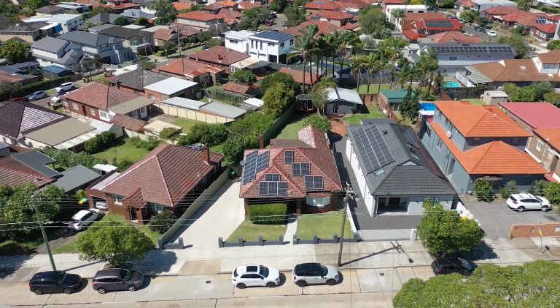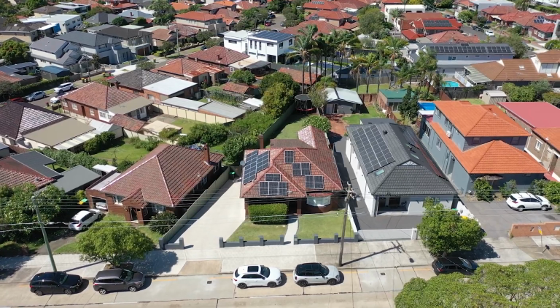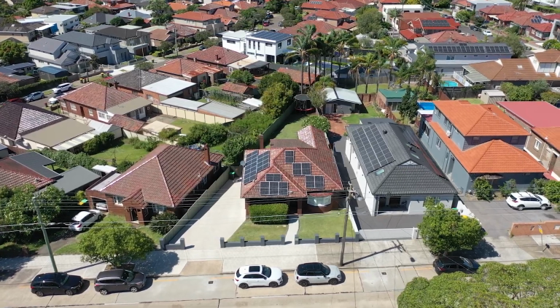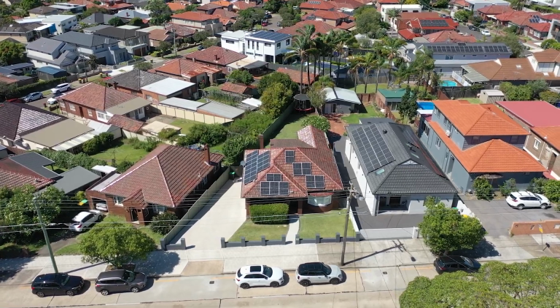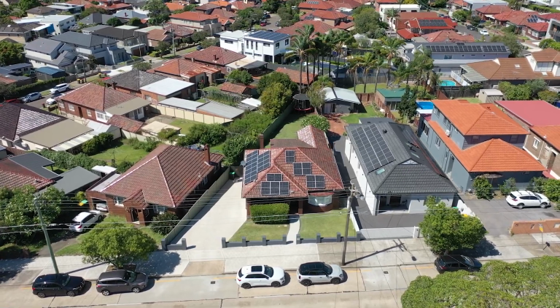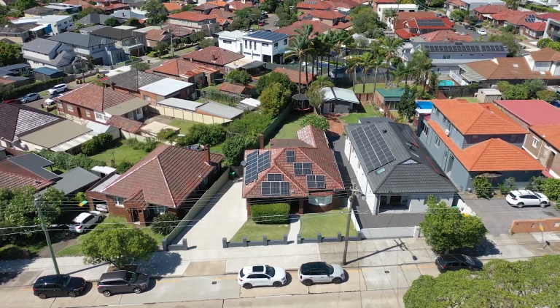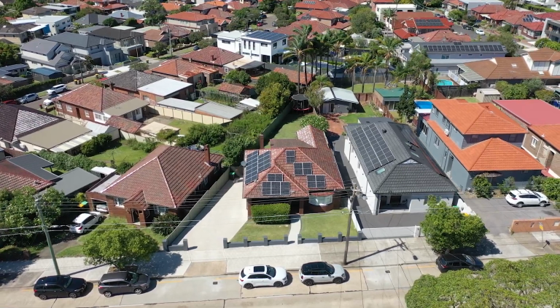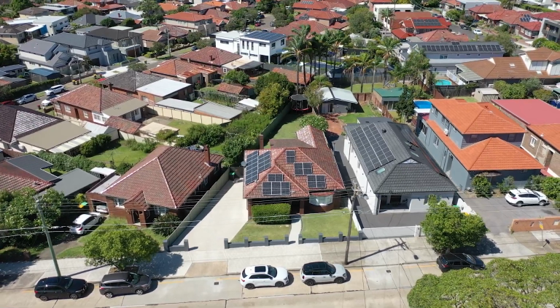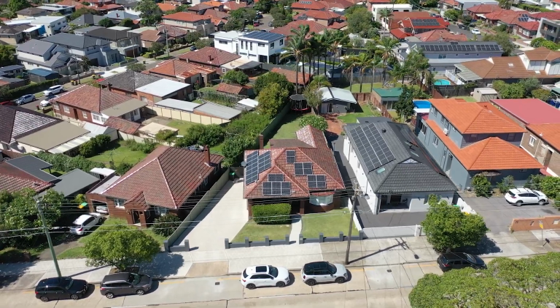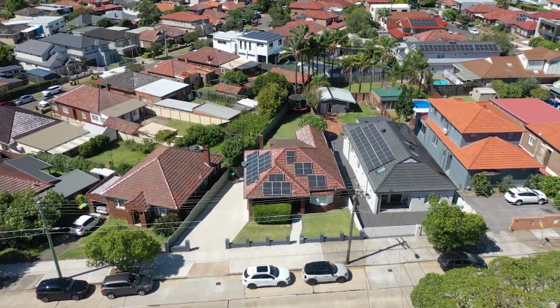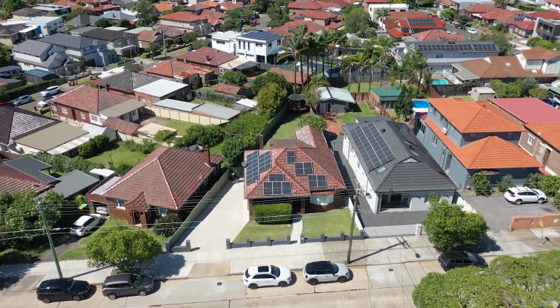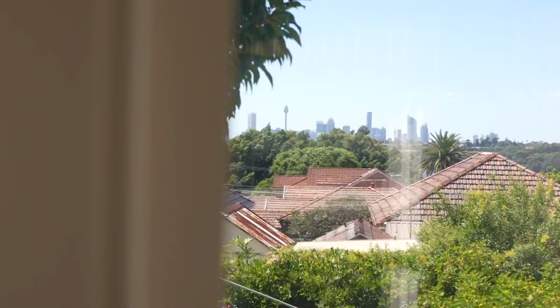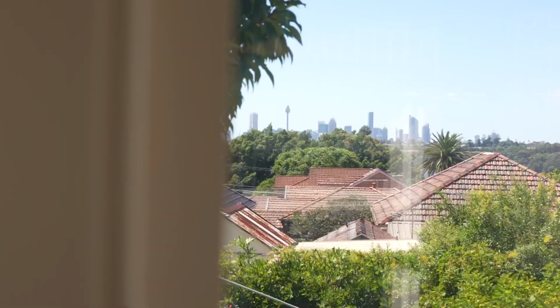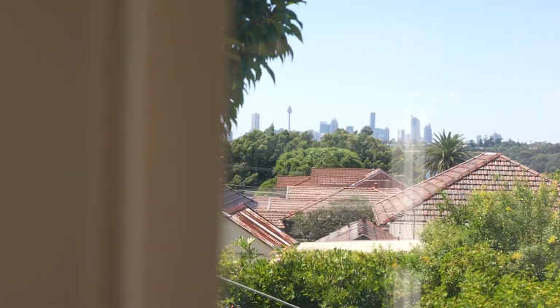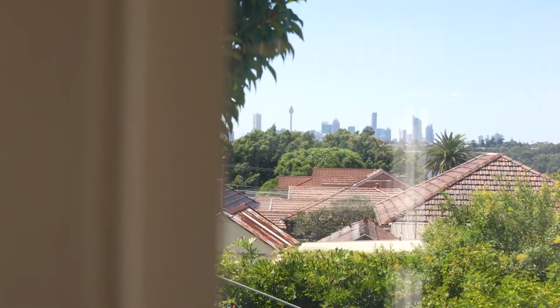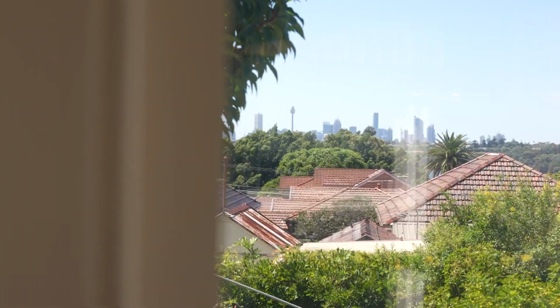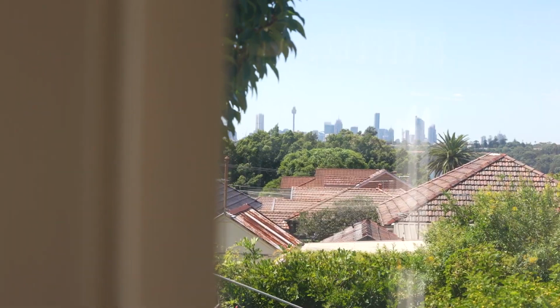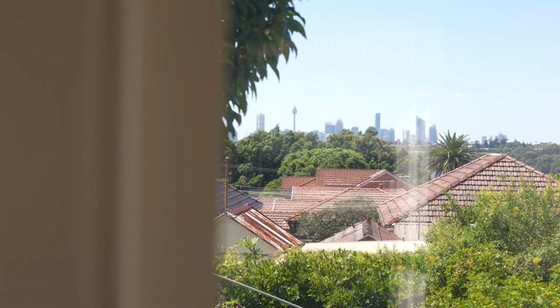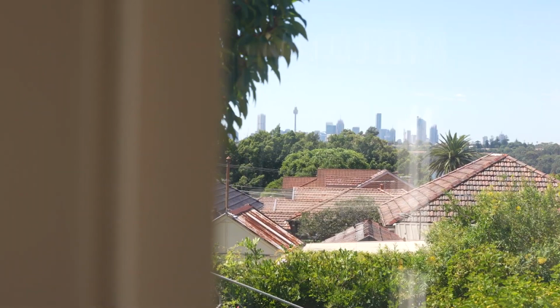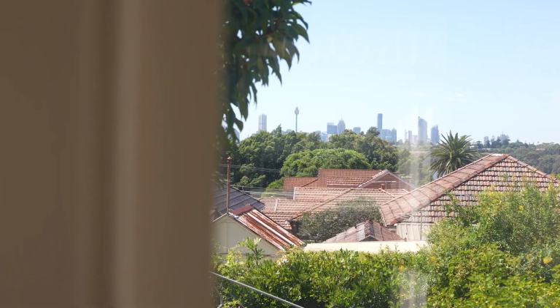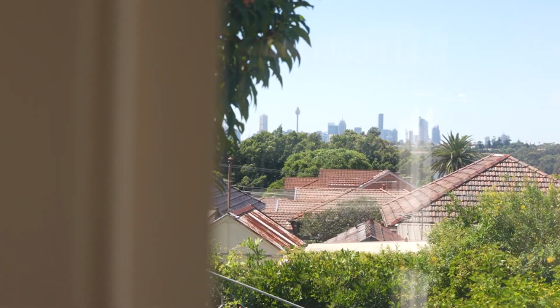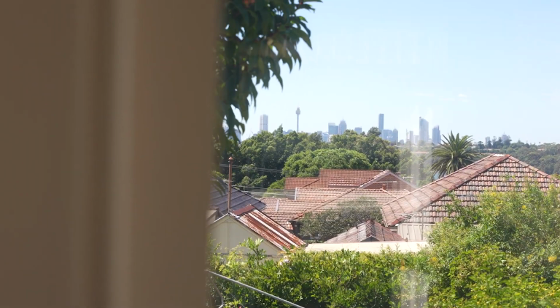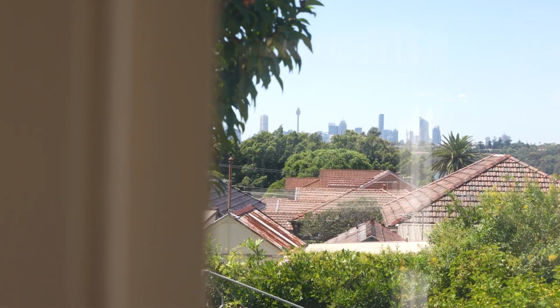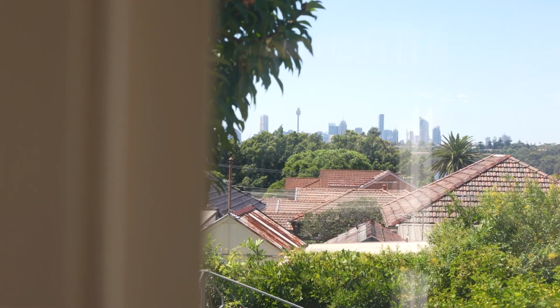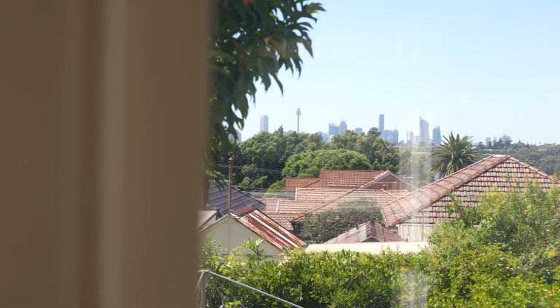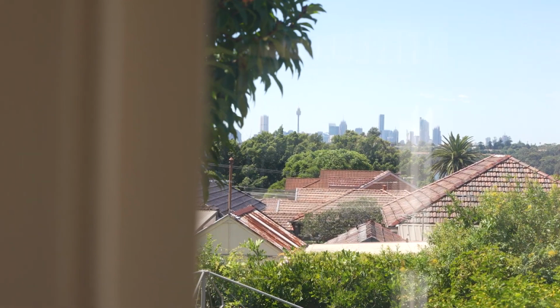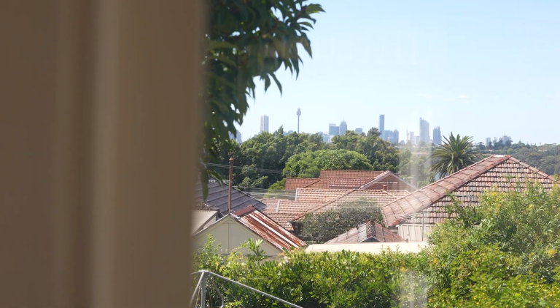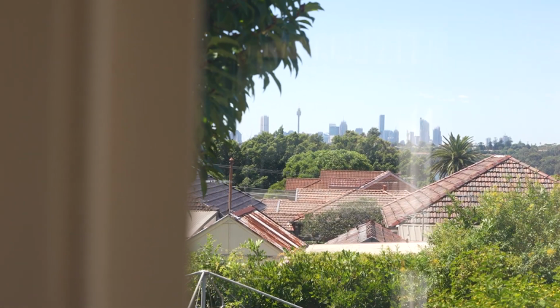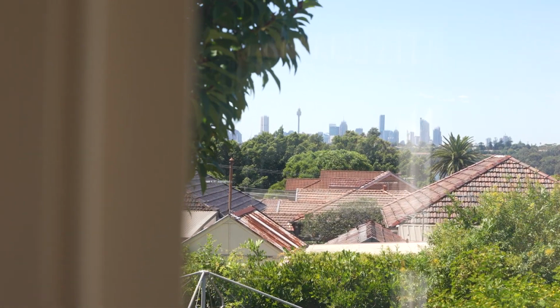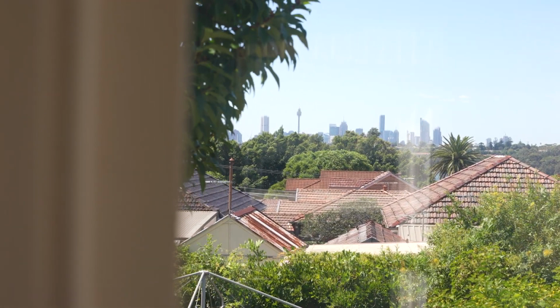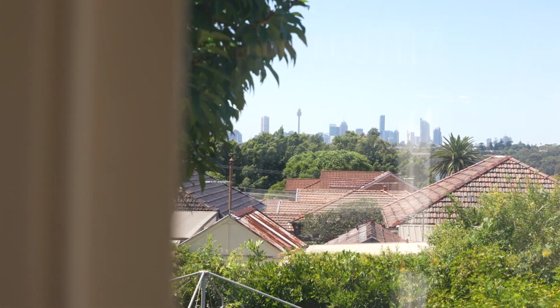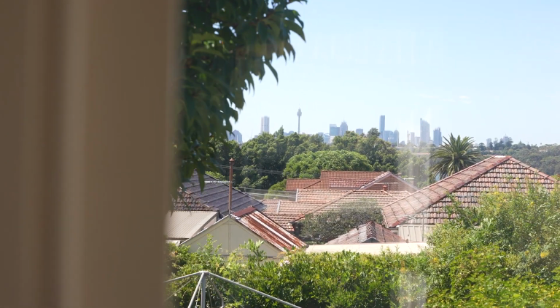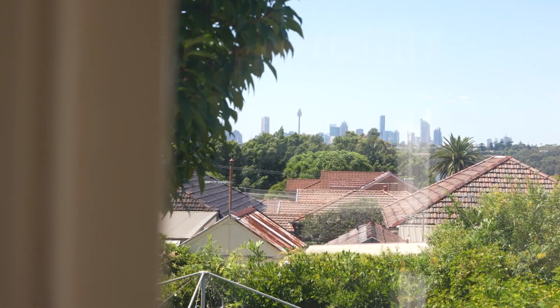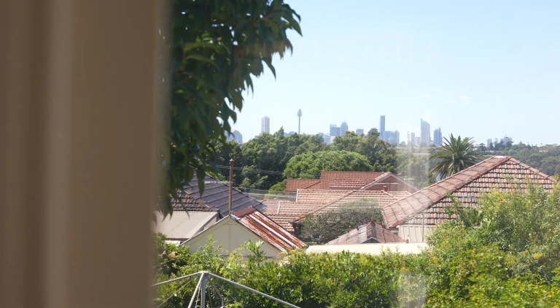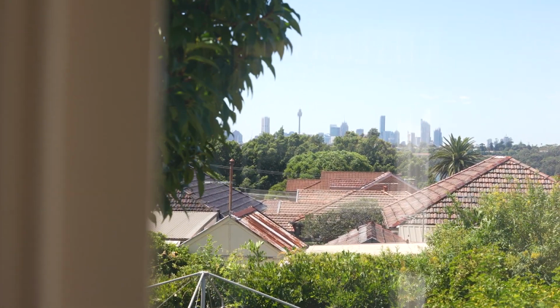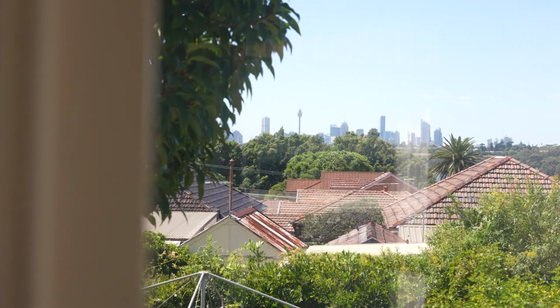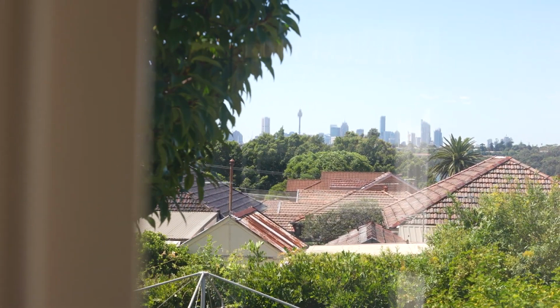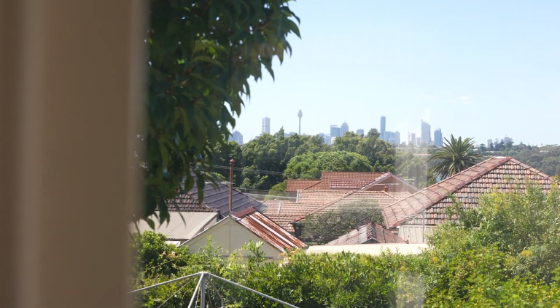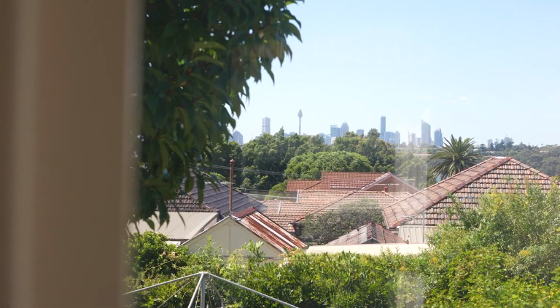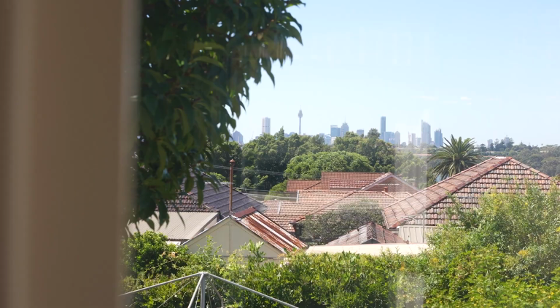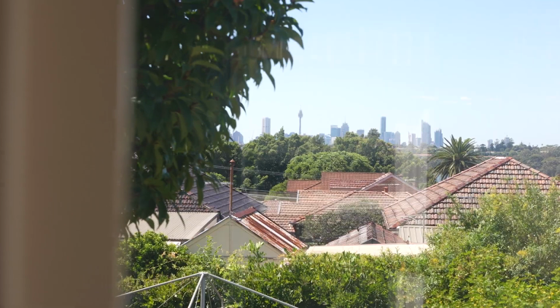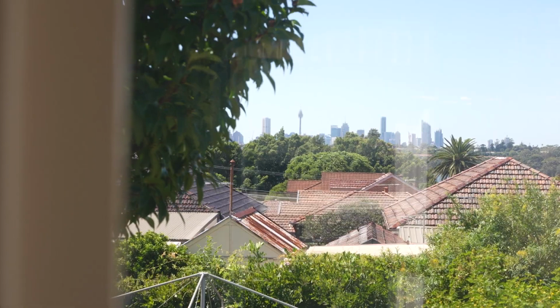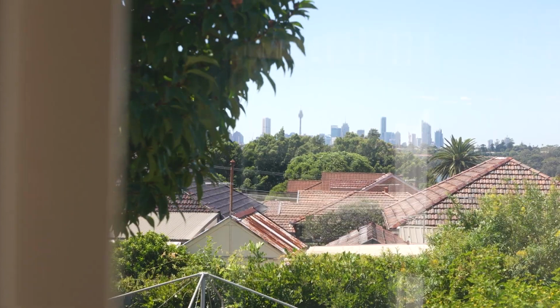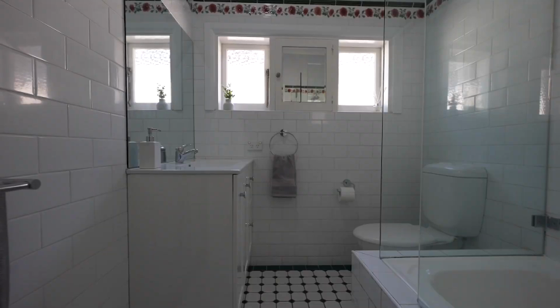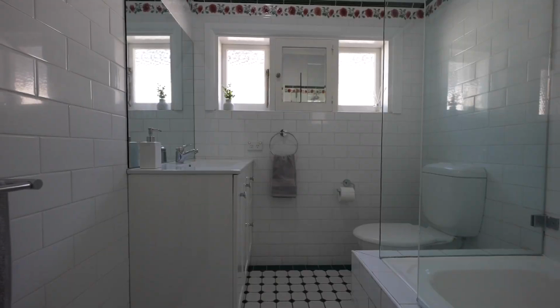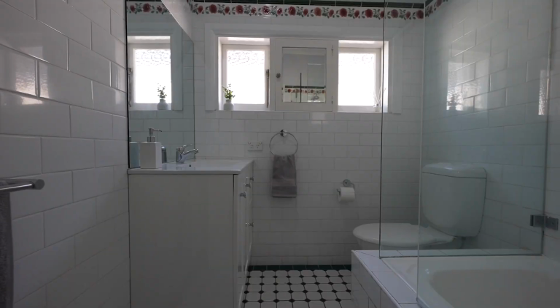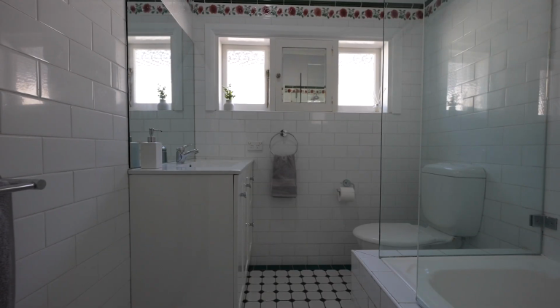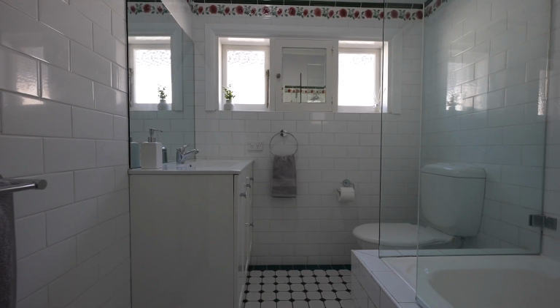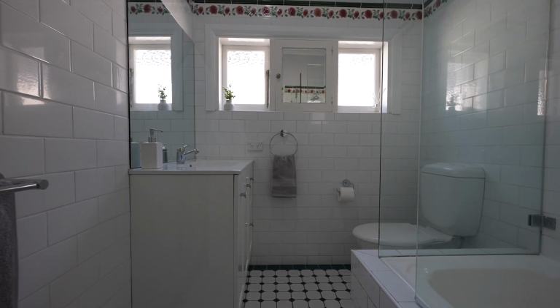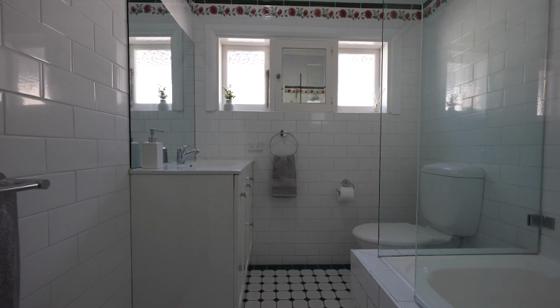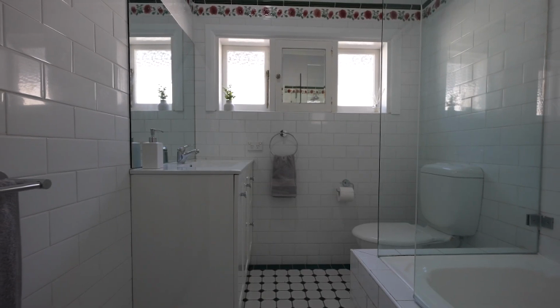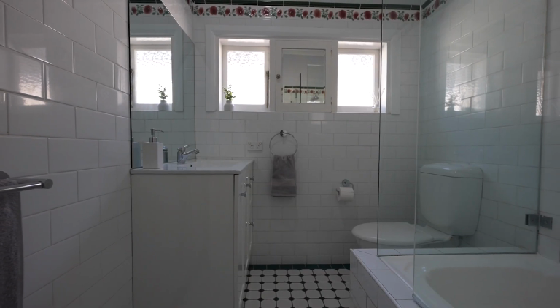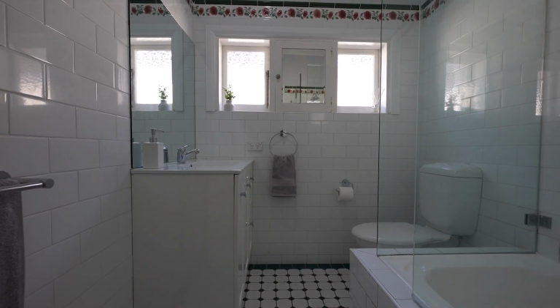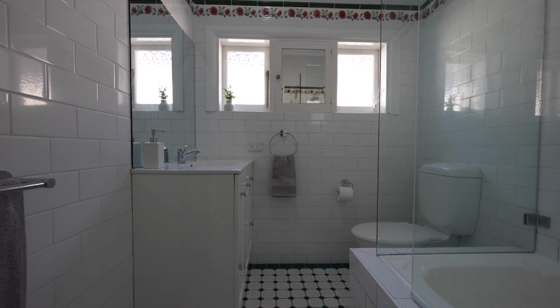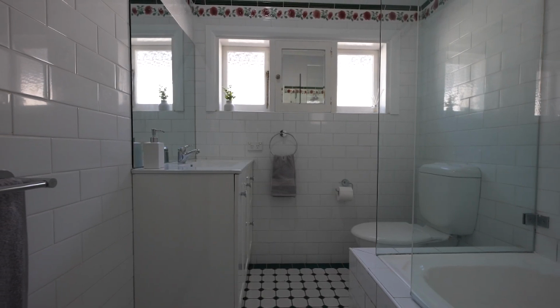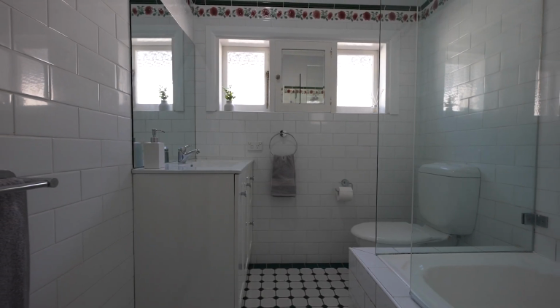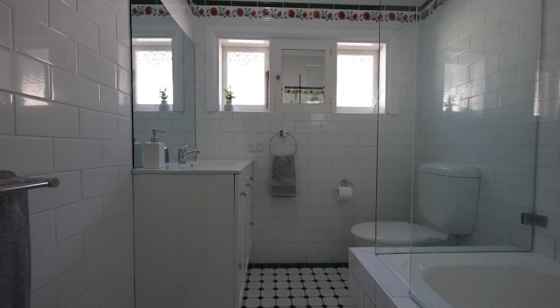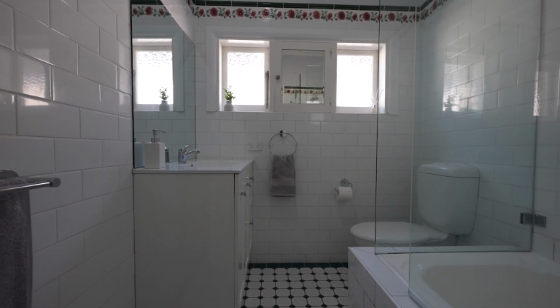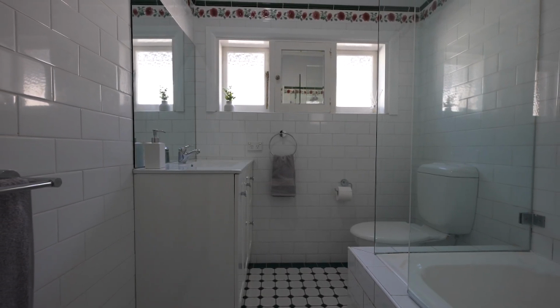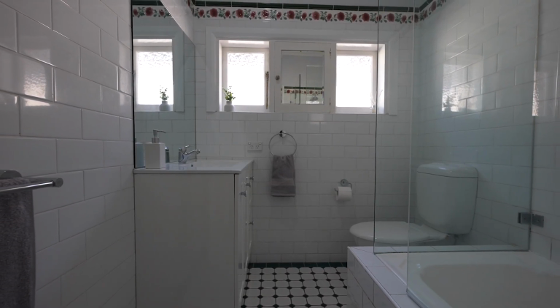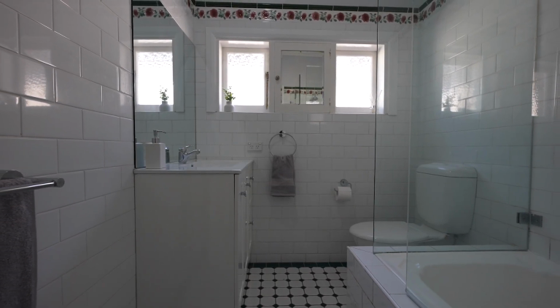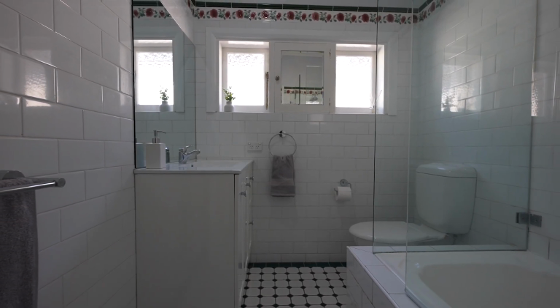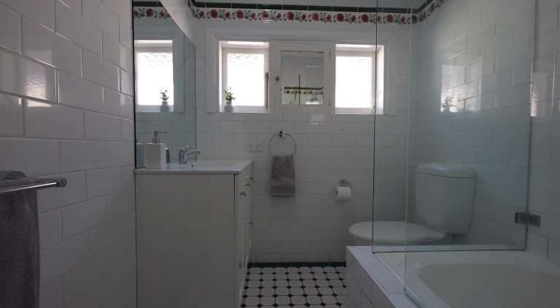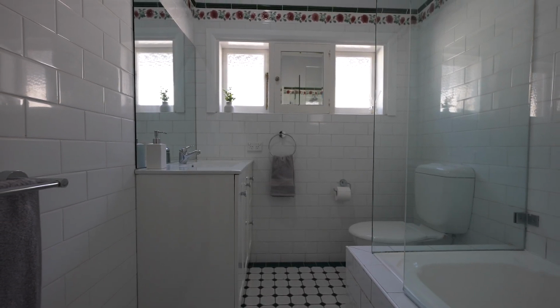The exciting thing here is the ready-made city views from this level, and you could just imagine enhancing these with a second storey.